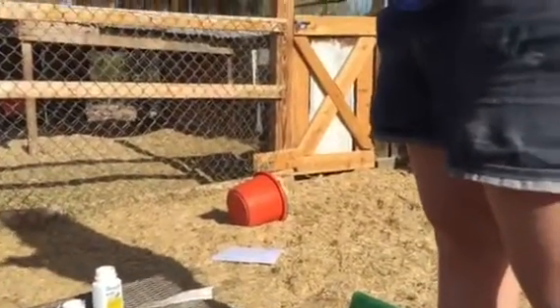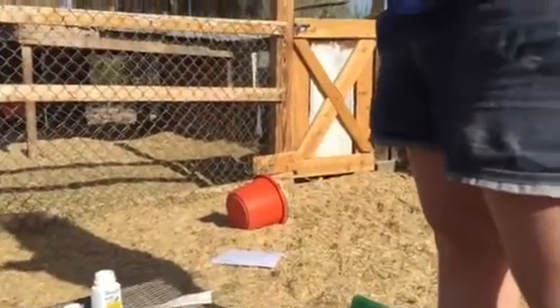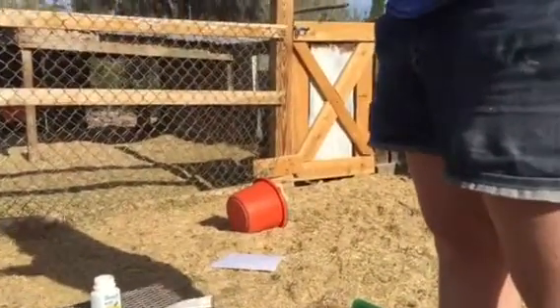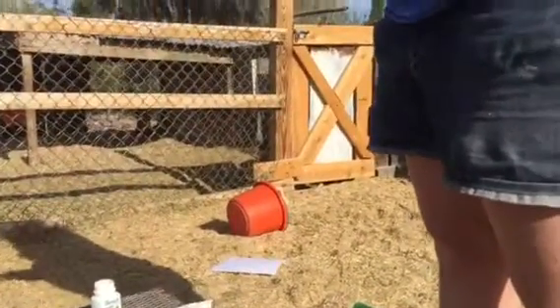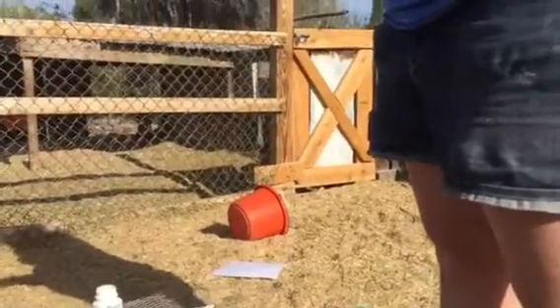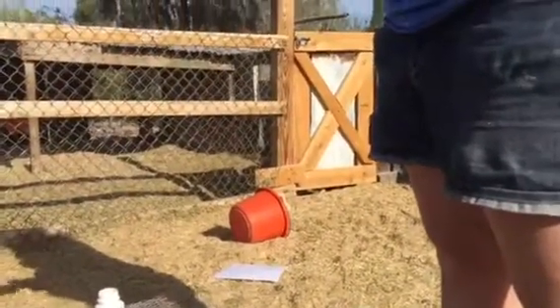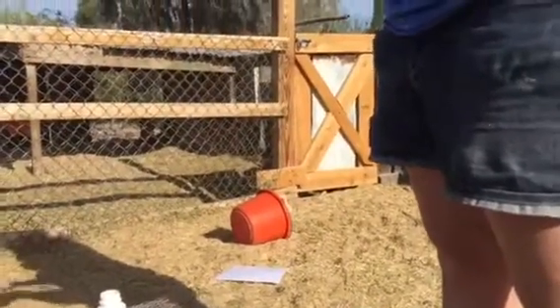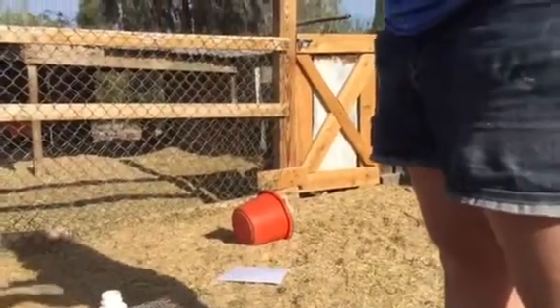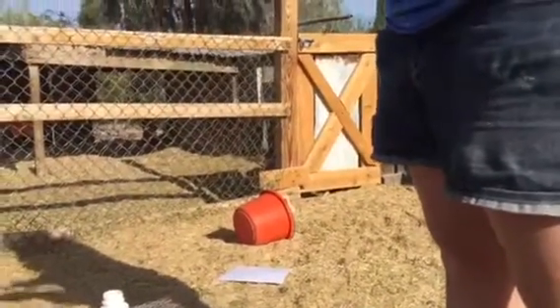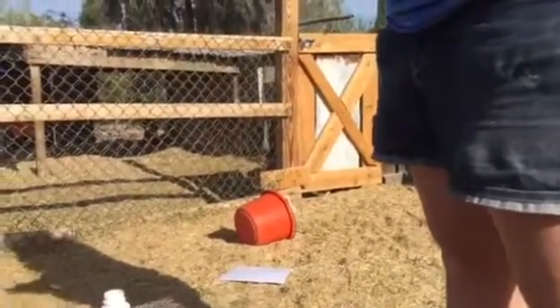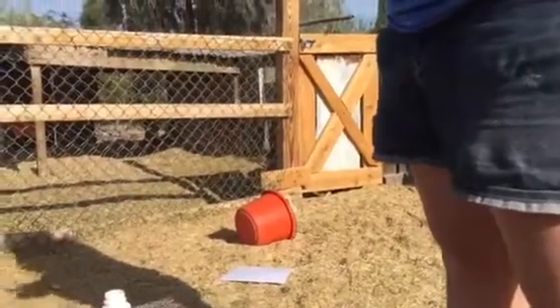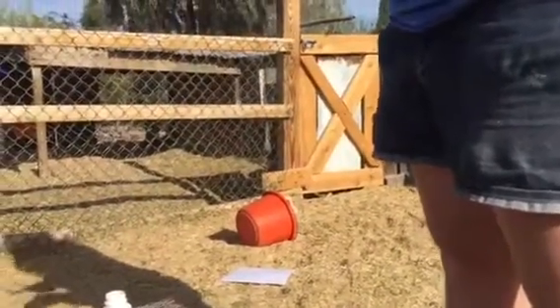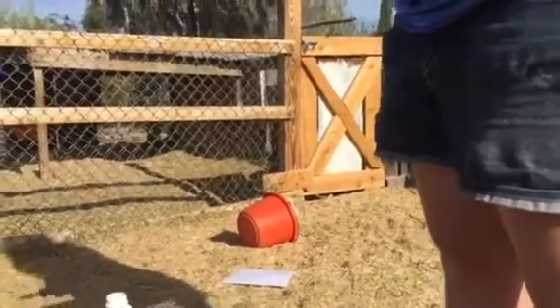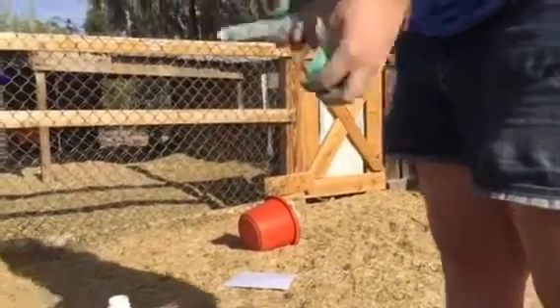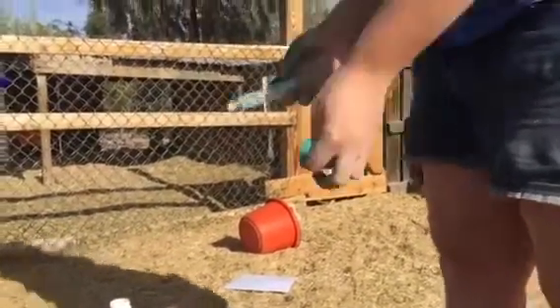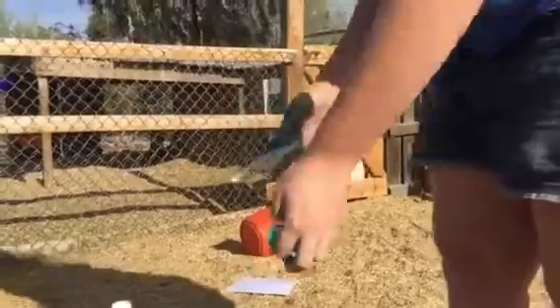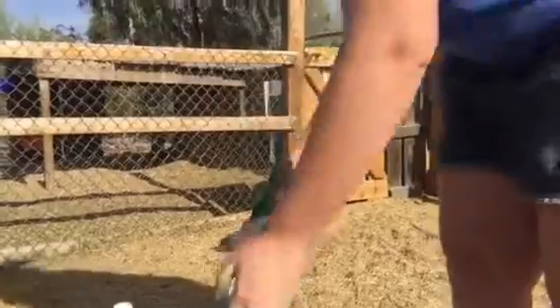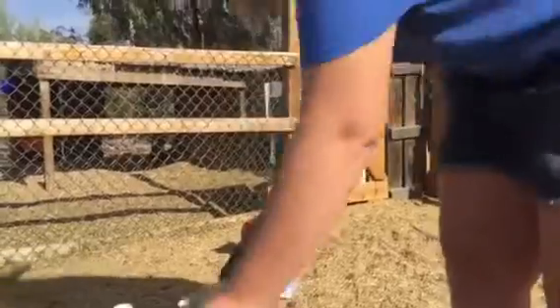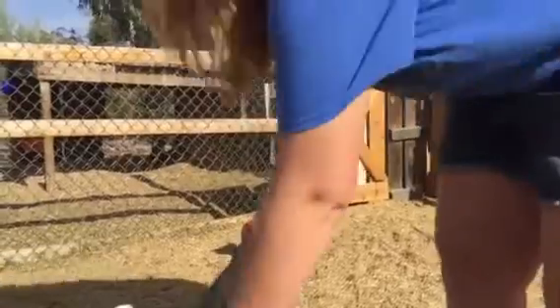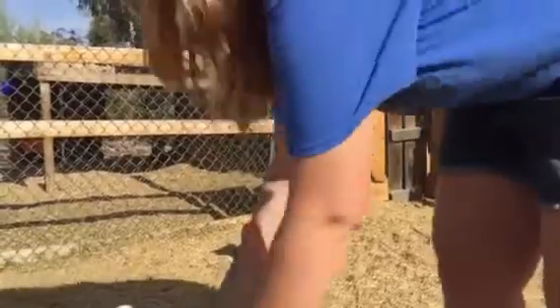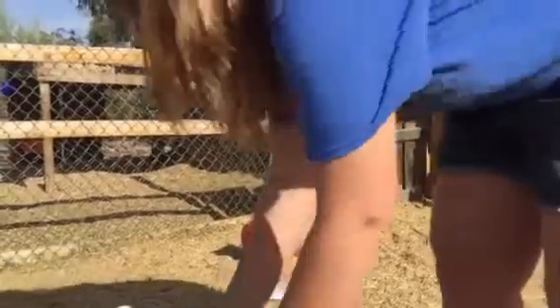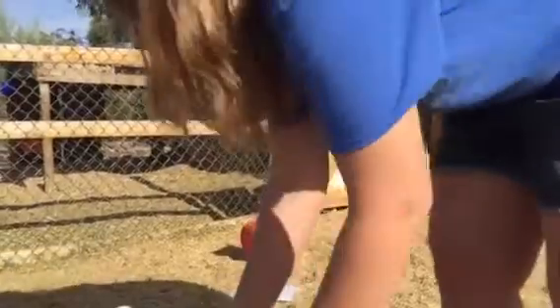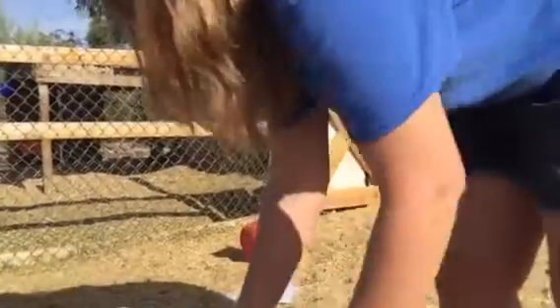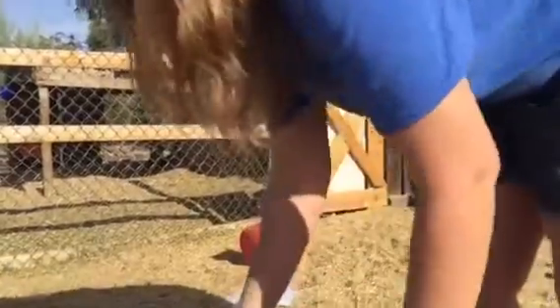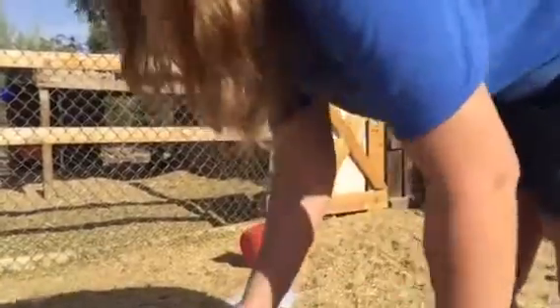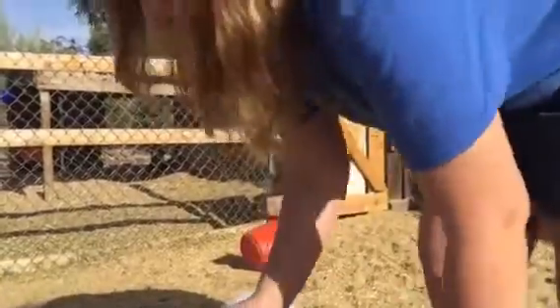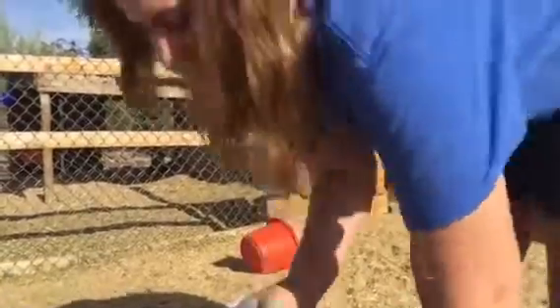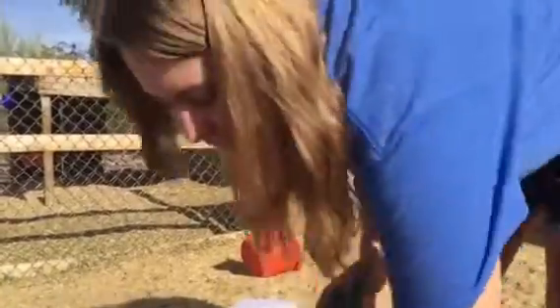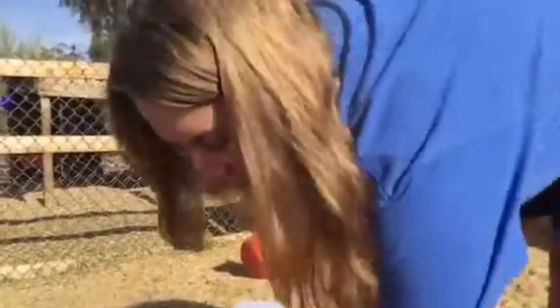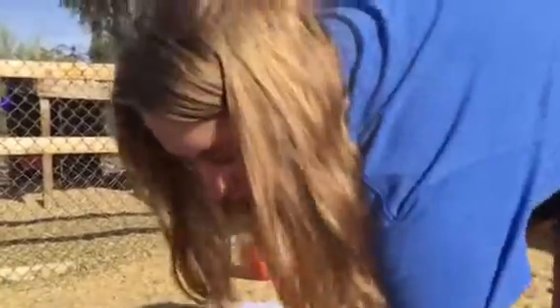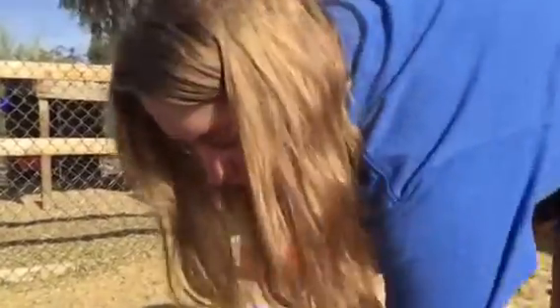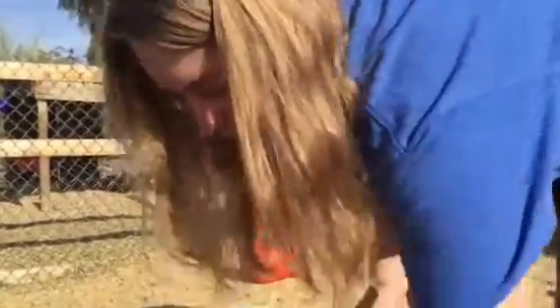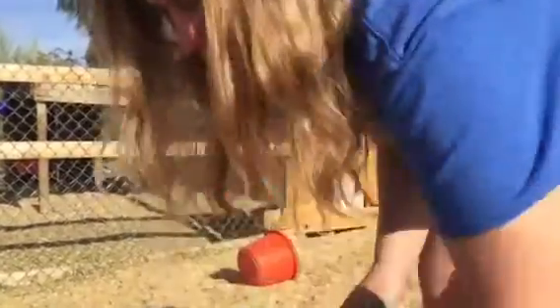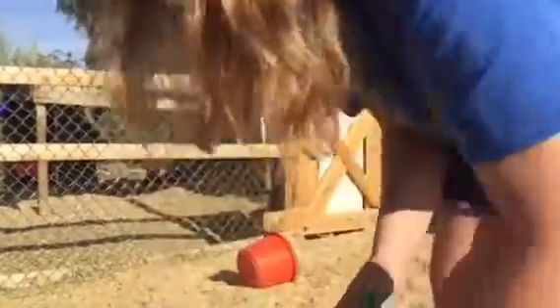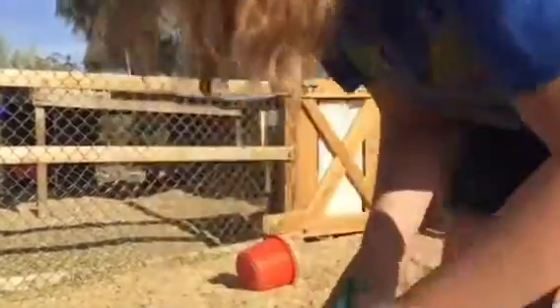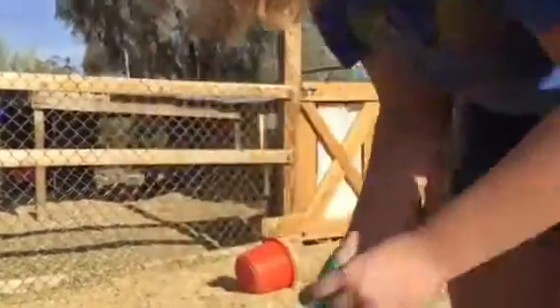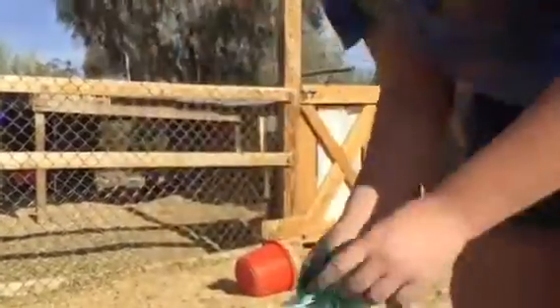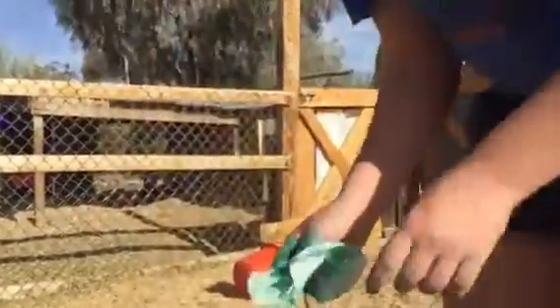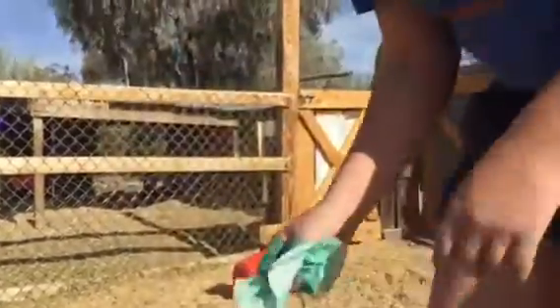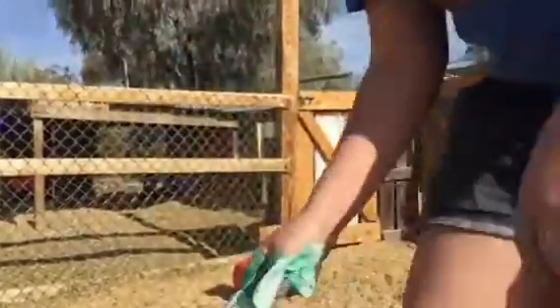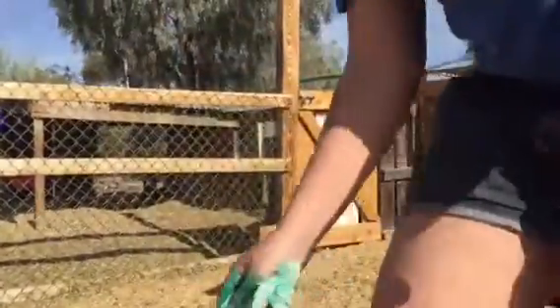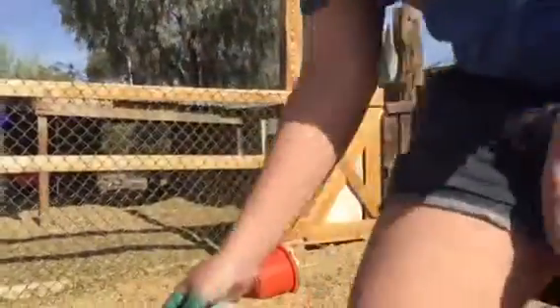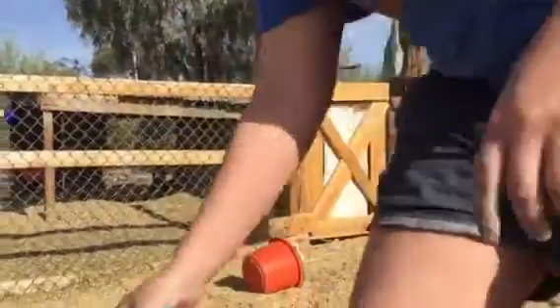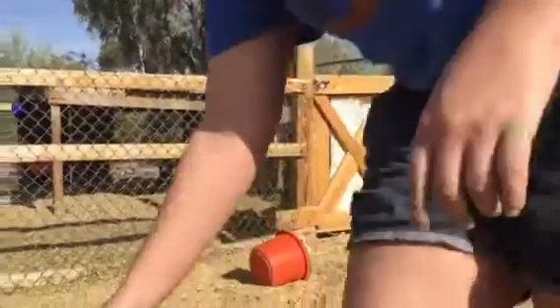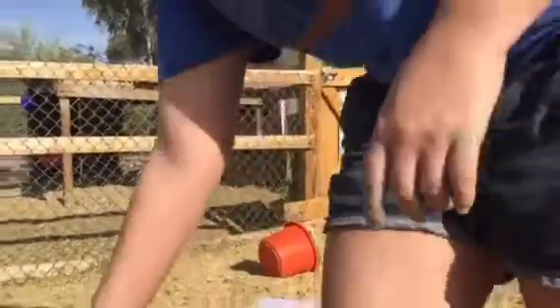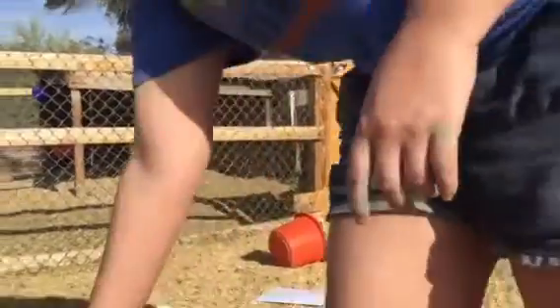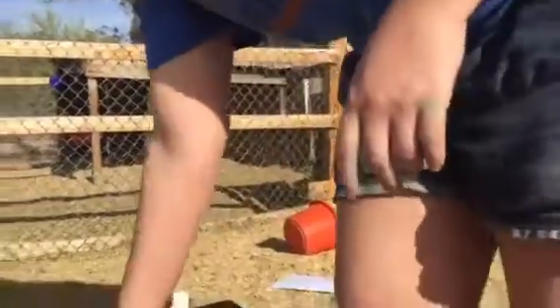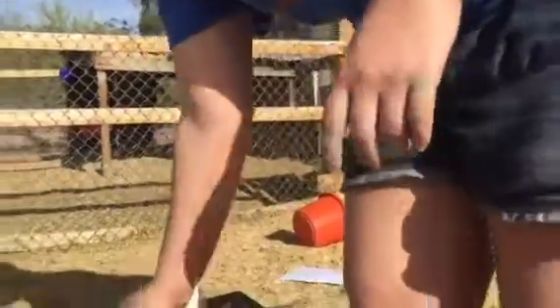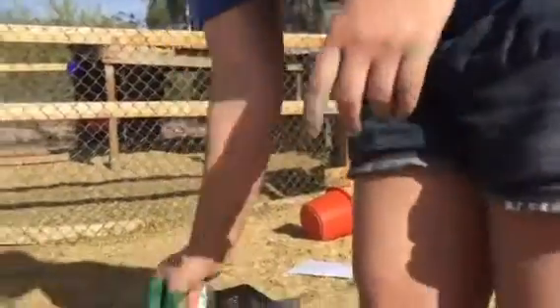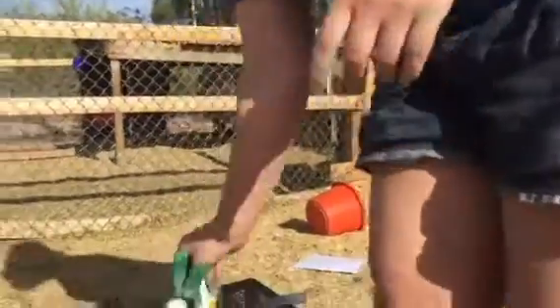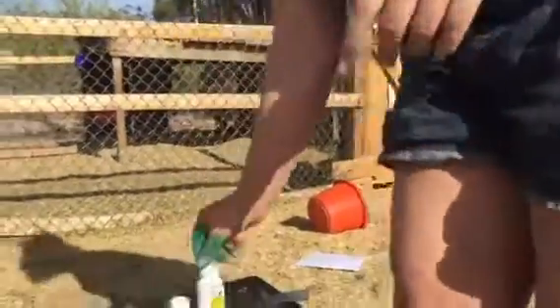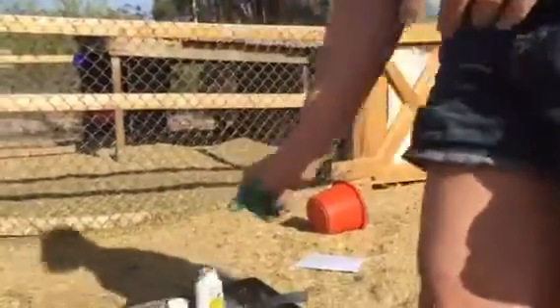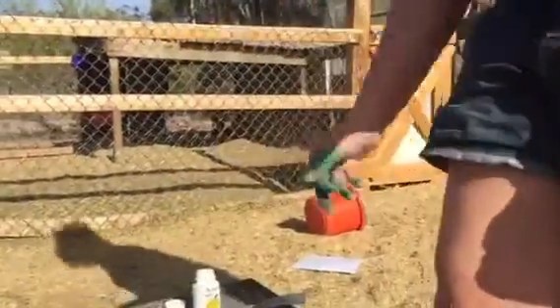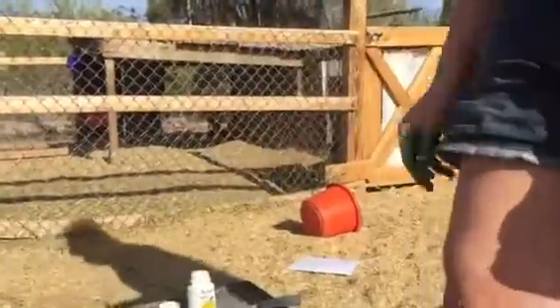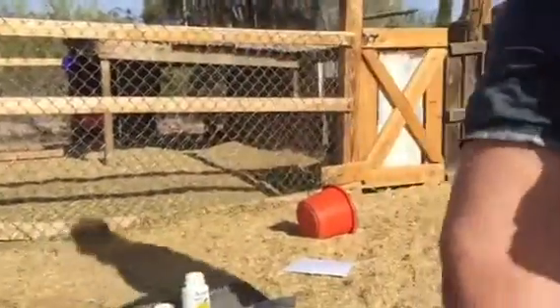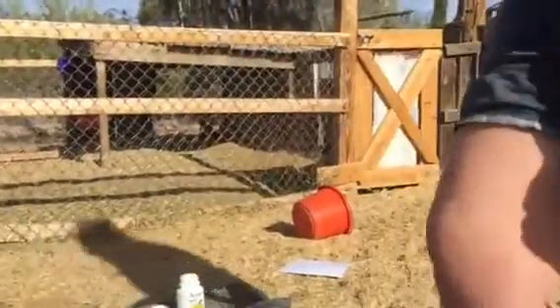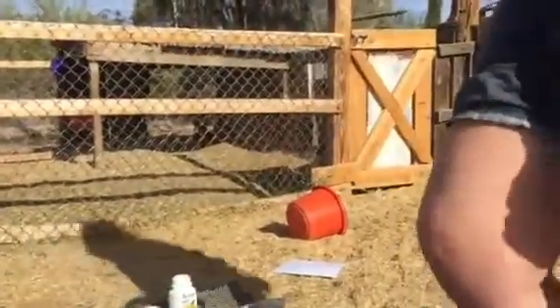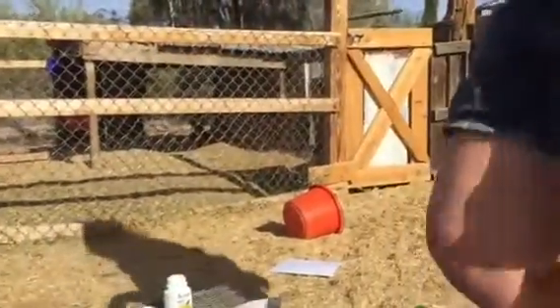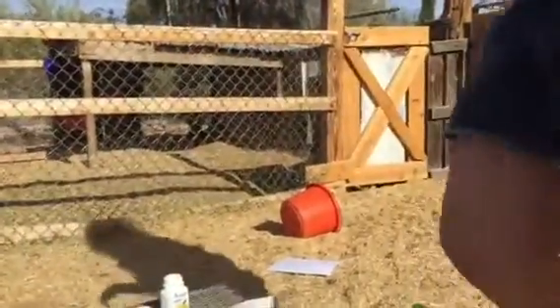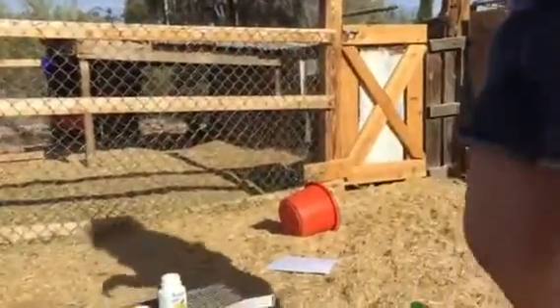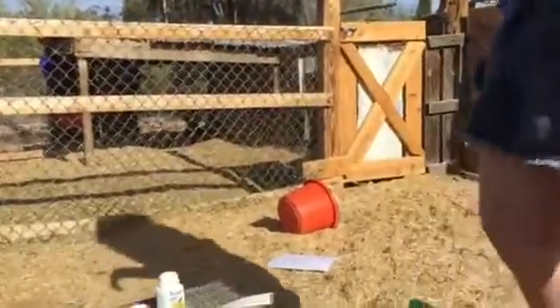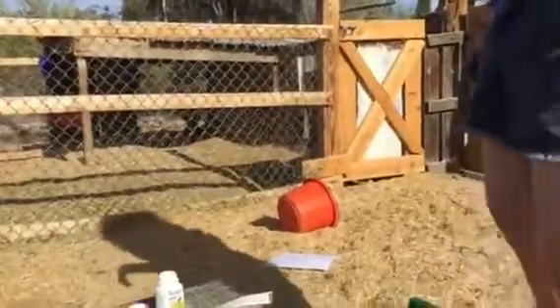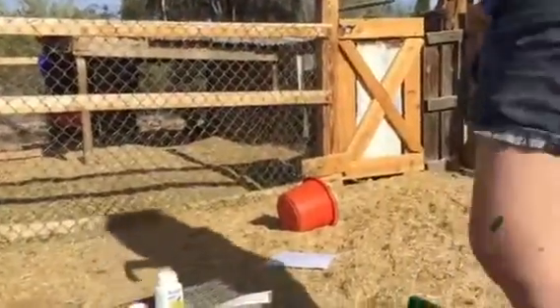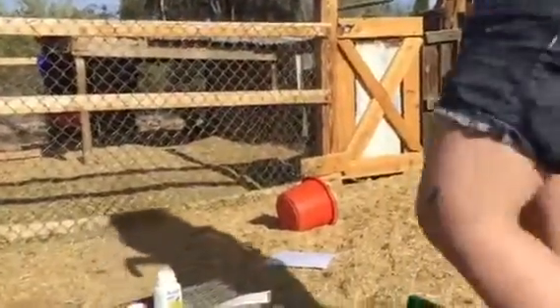You can buy that wormer at Tractor Supply, or any feed store should have it.